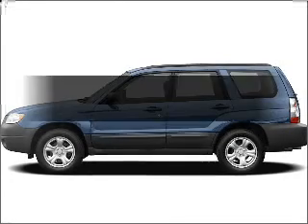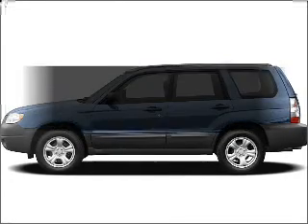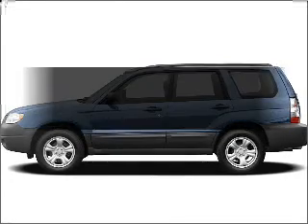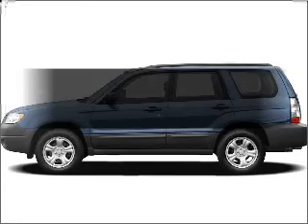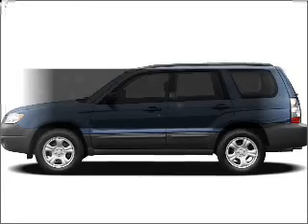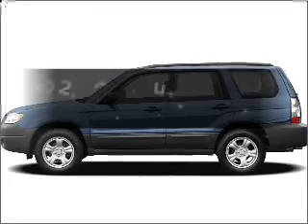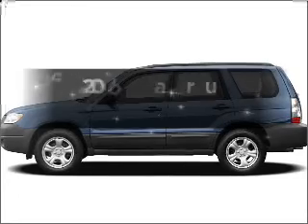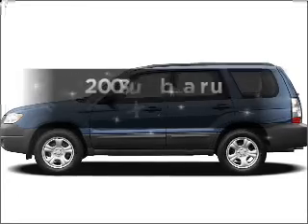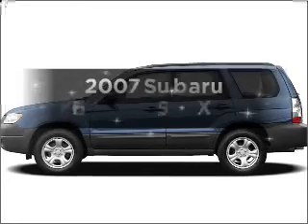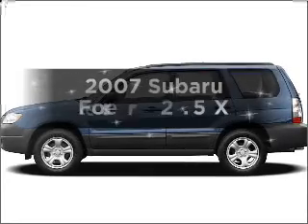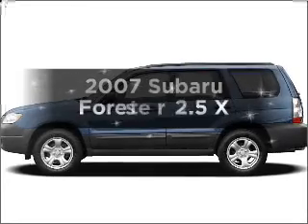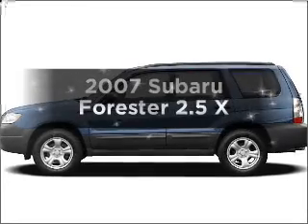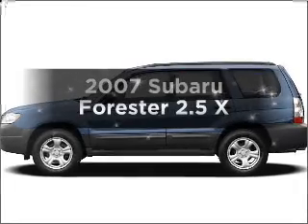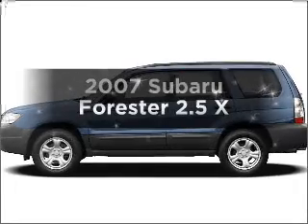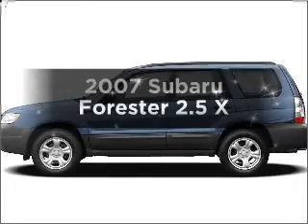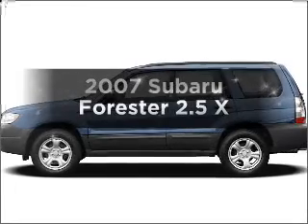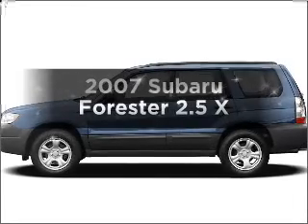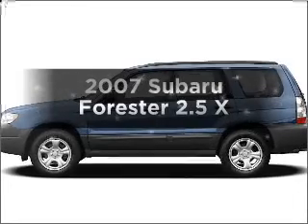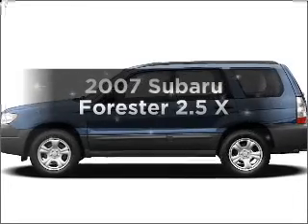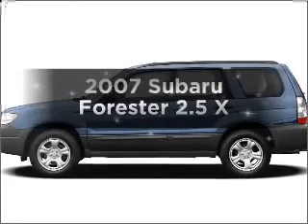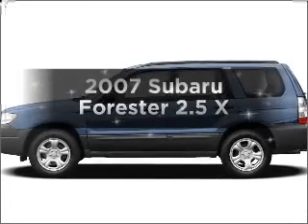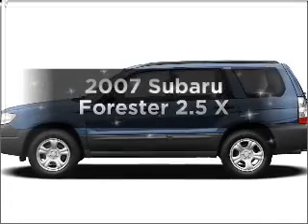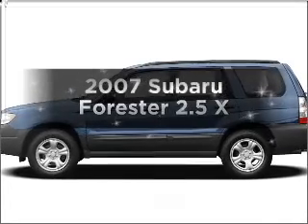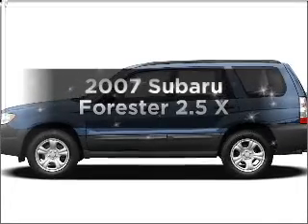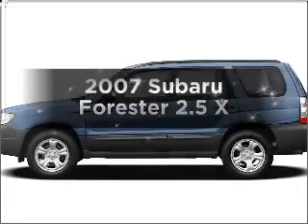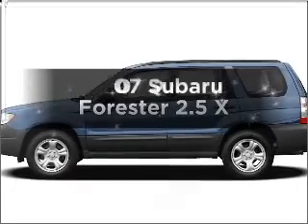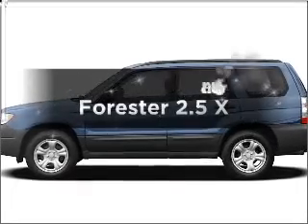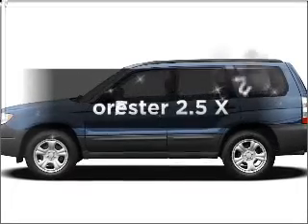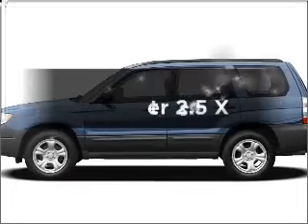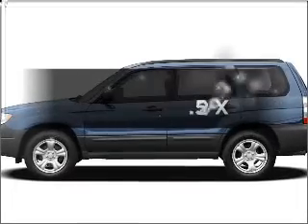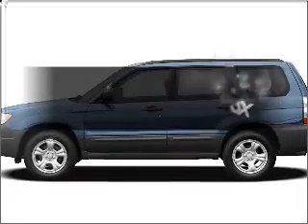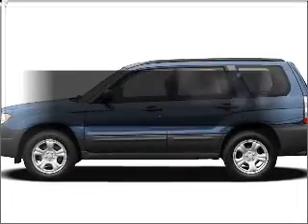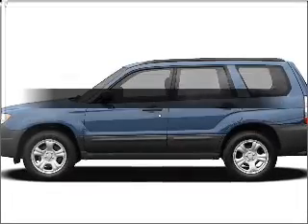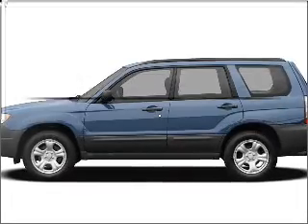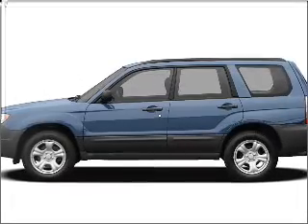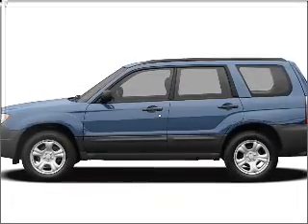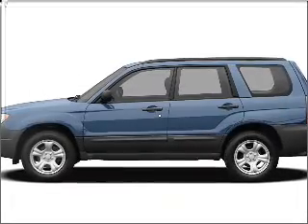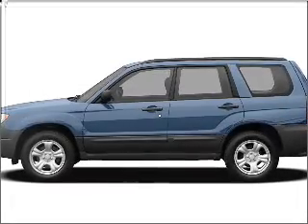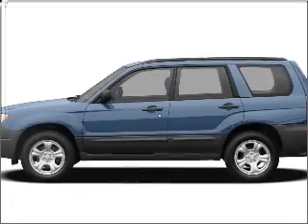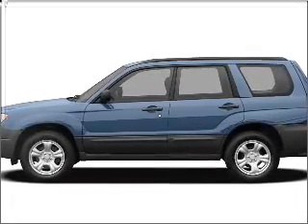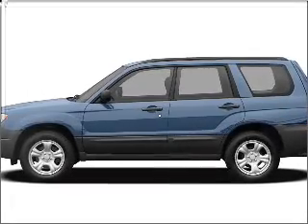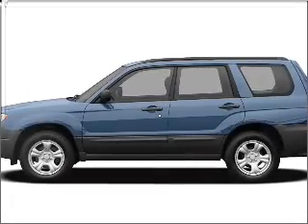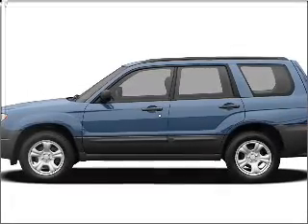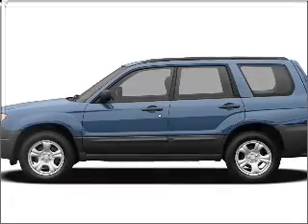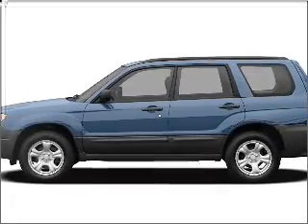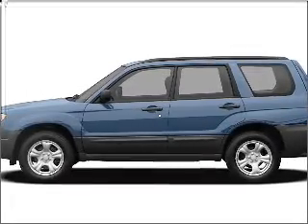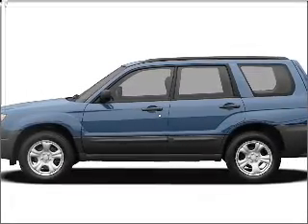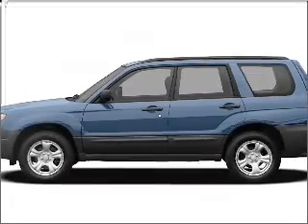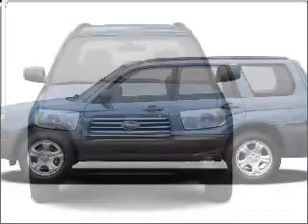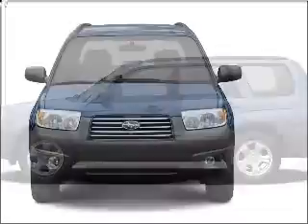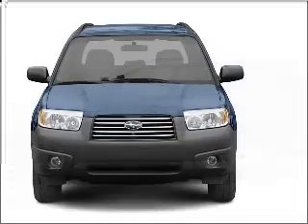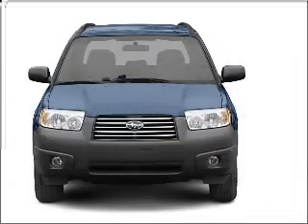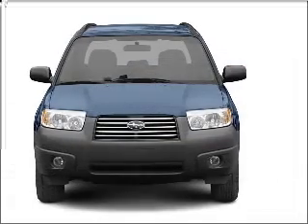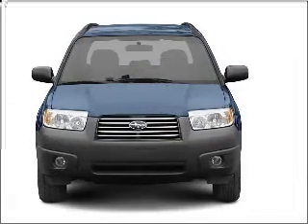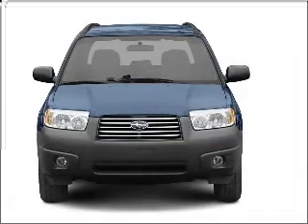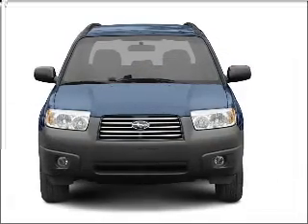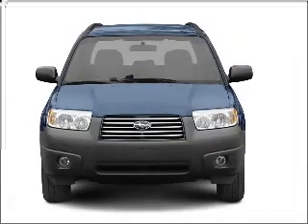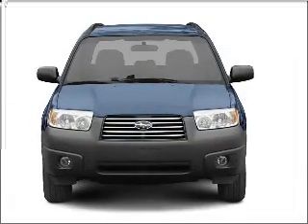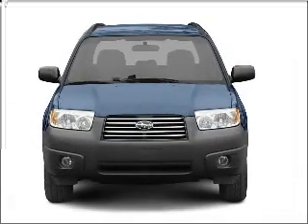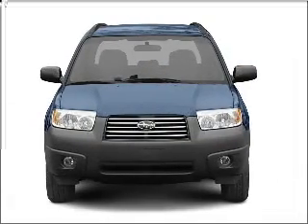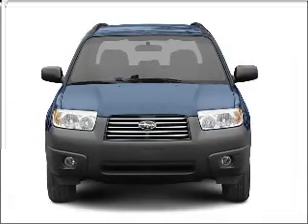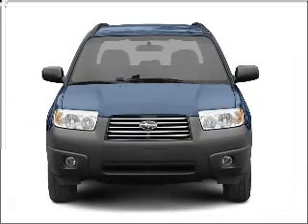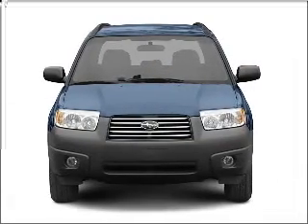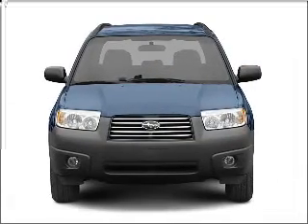Check out this 2007 Subaru Forester. If you're looking for an automobile with great attributes, look no further.